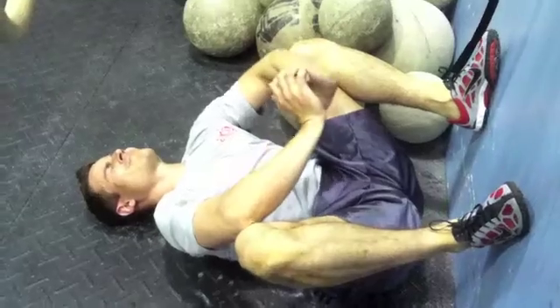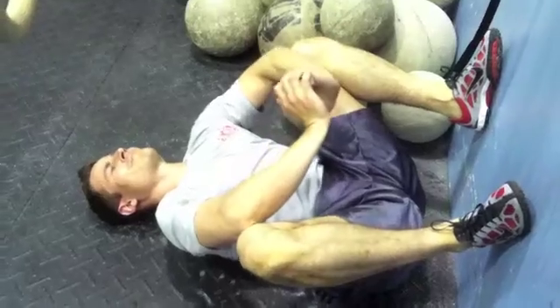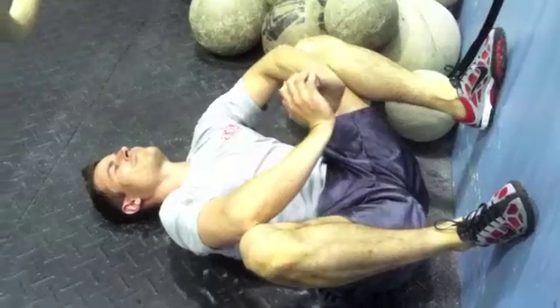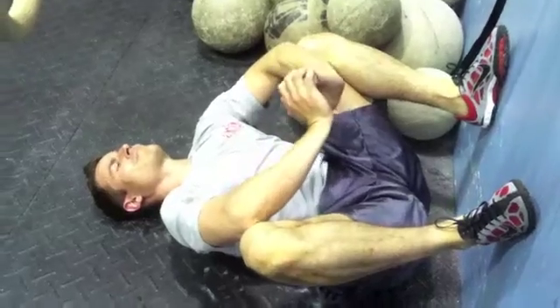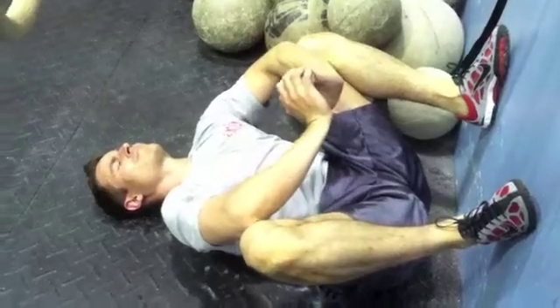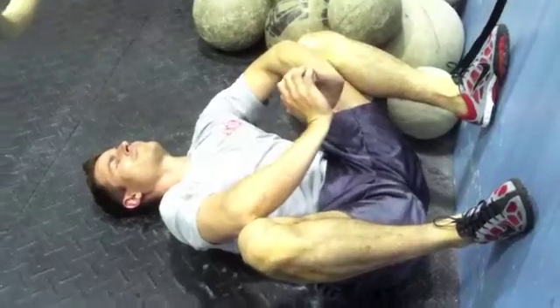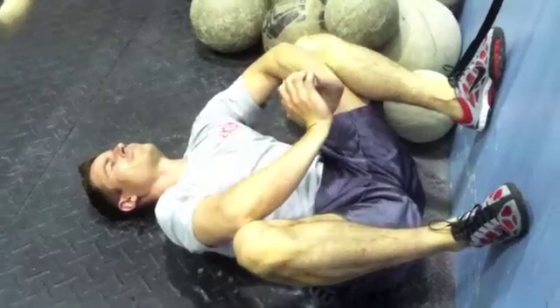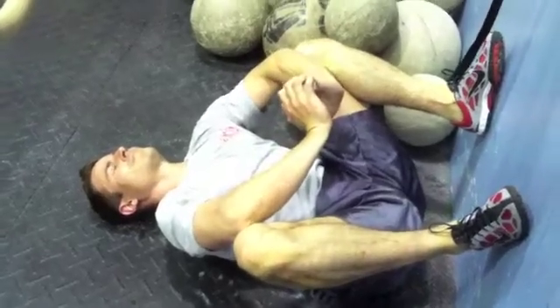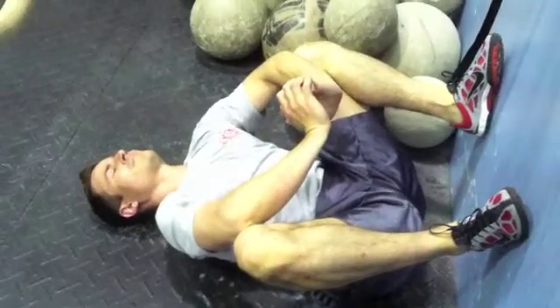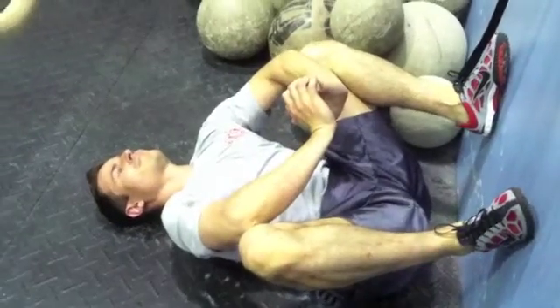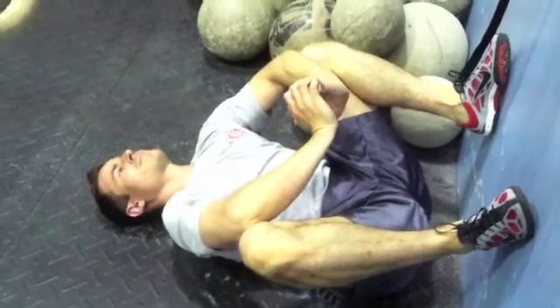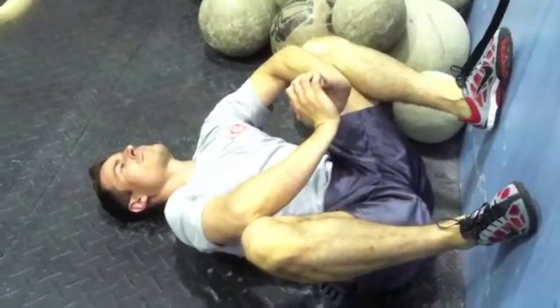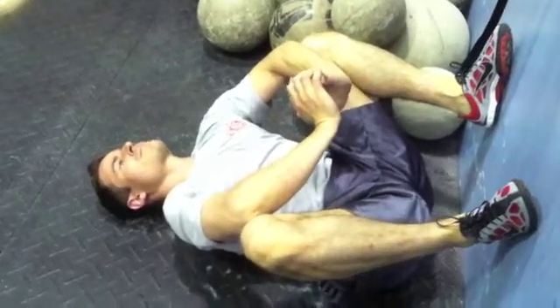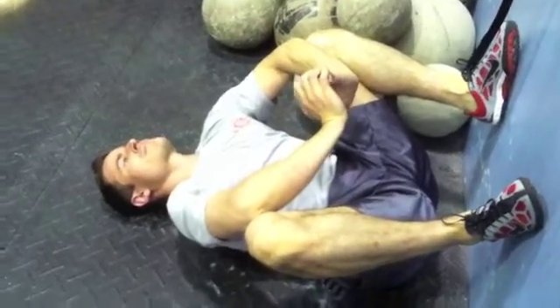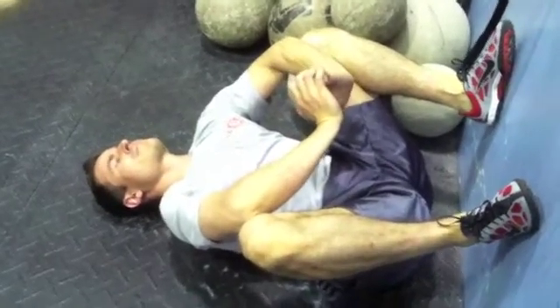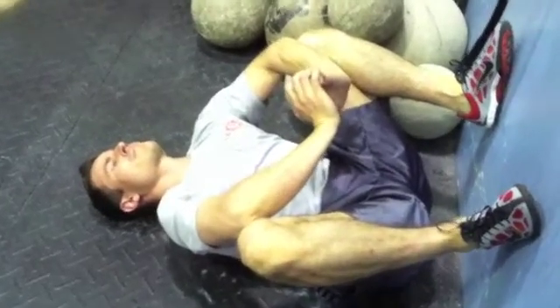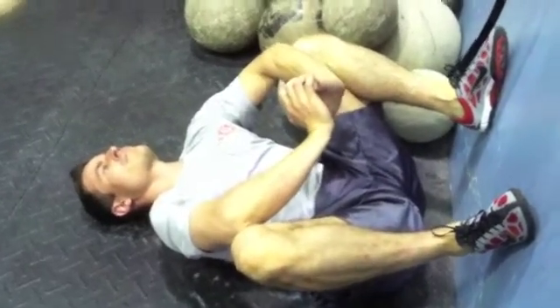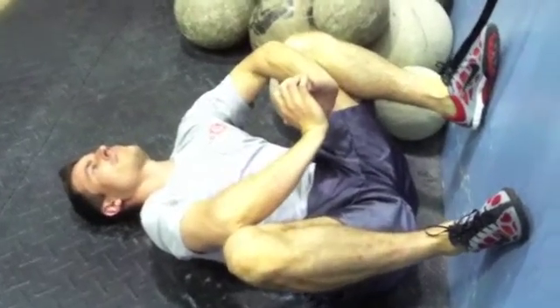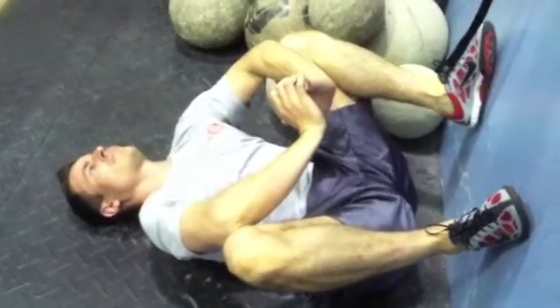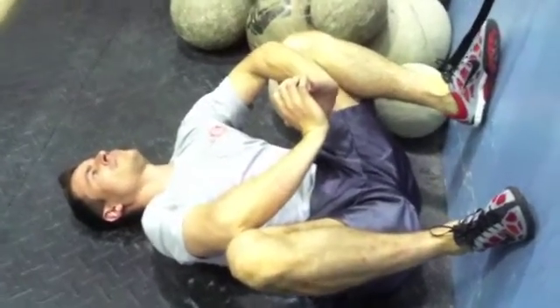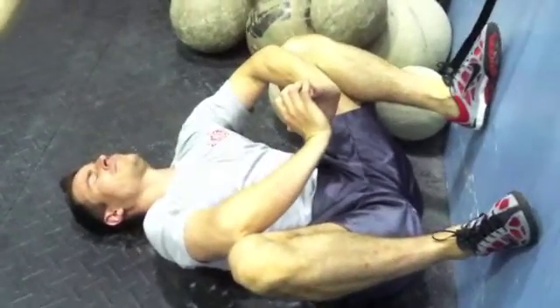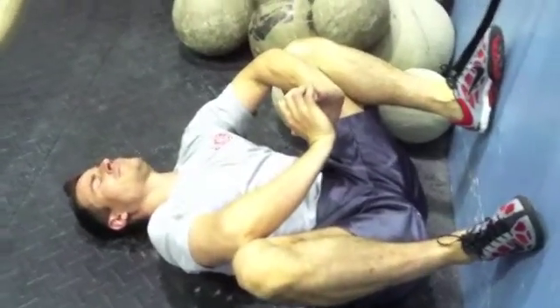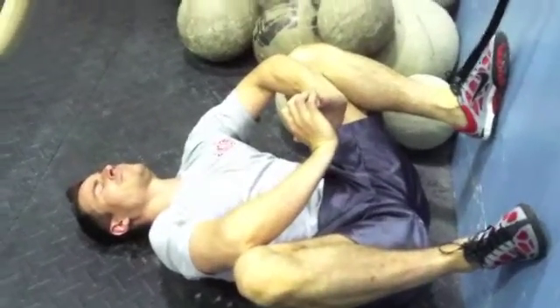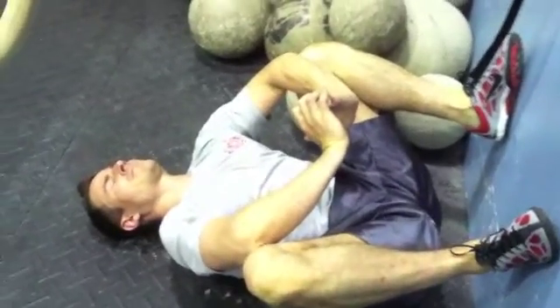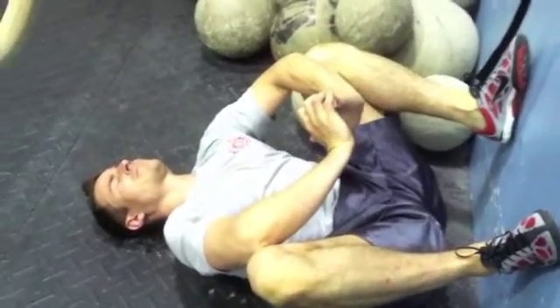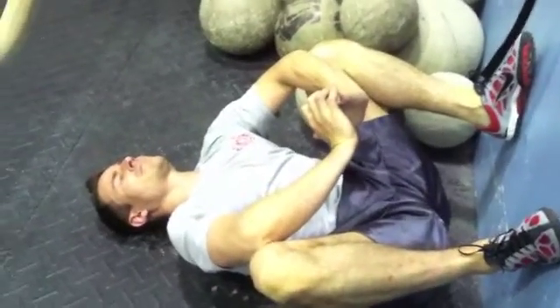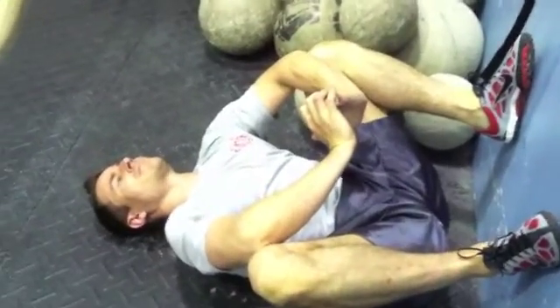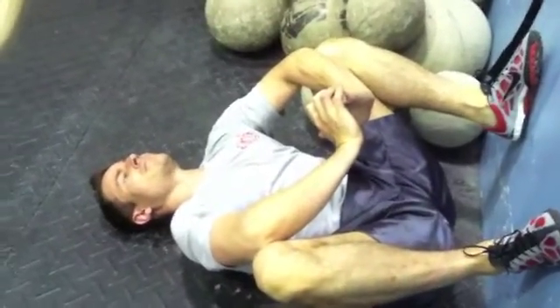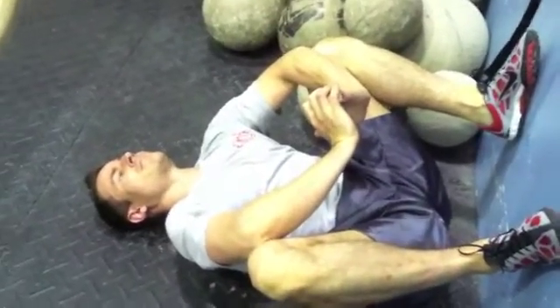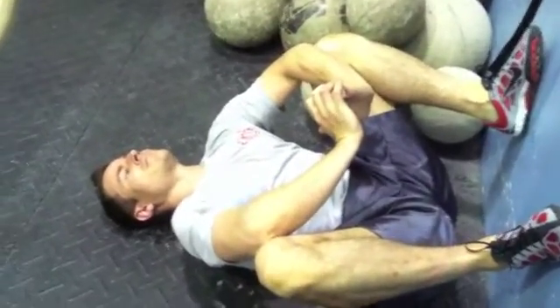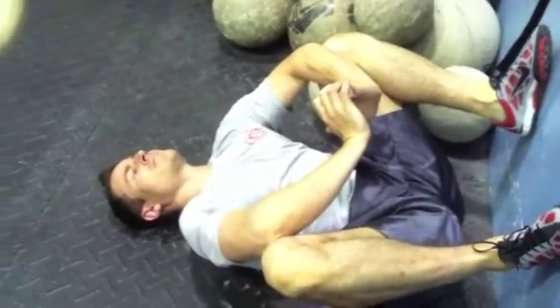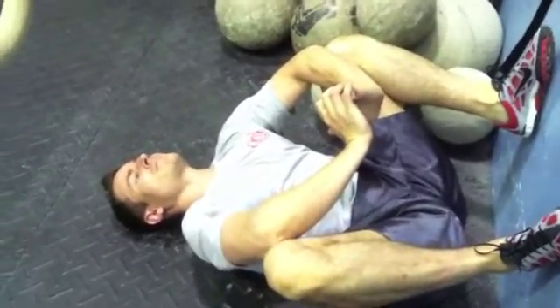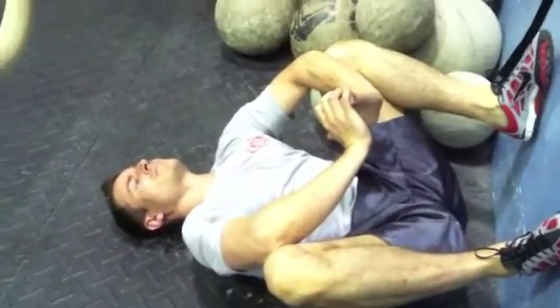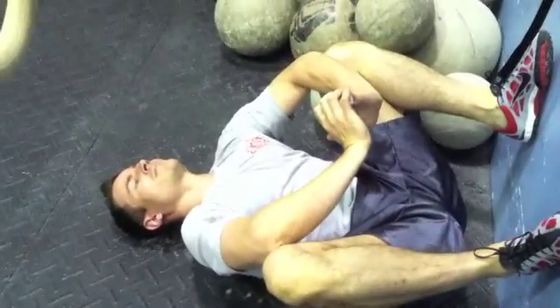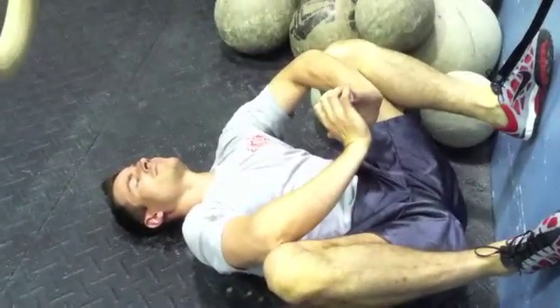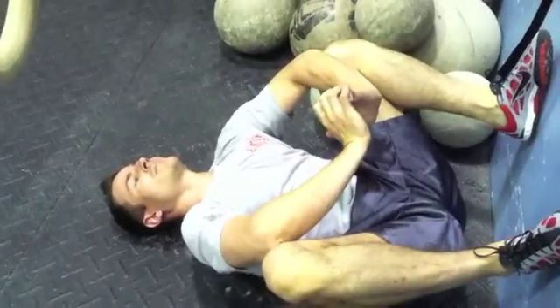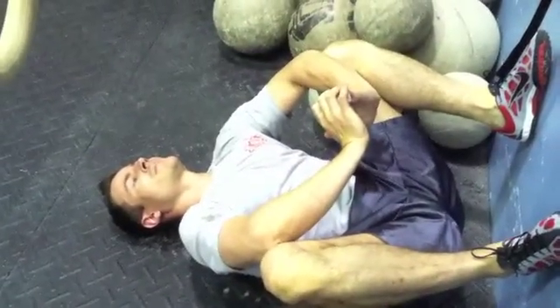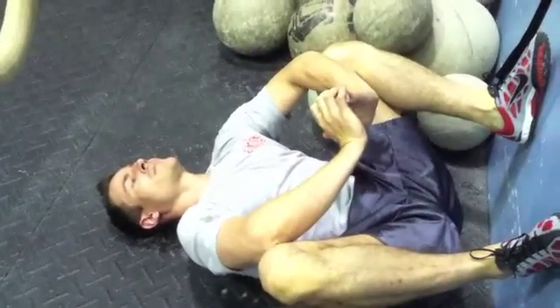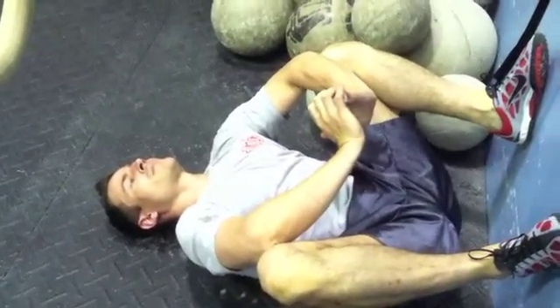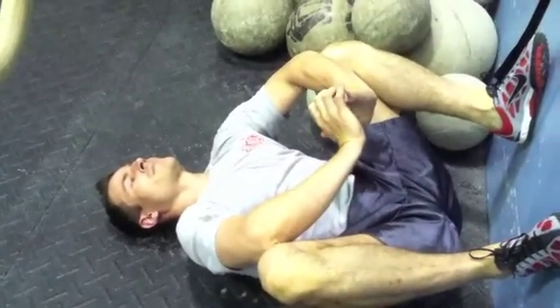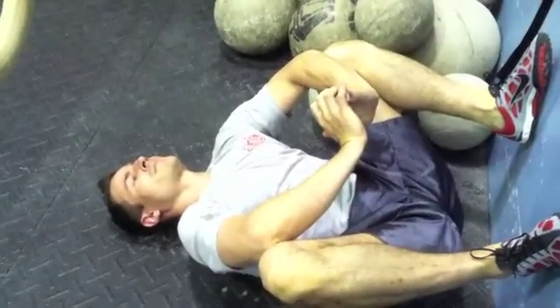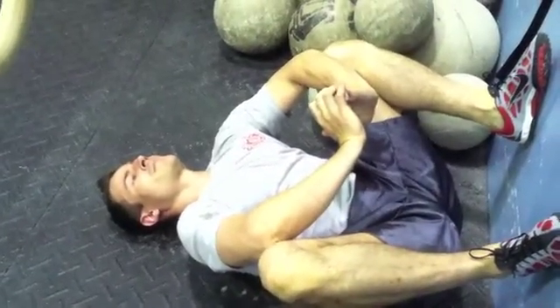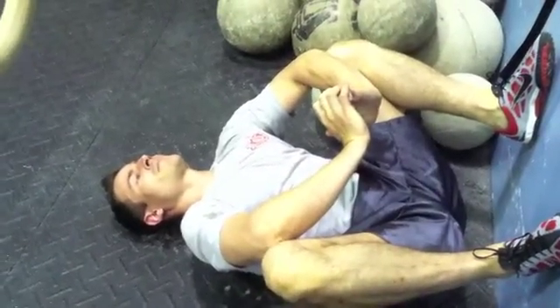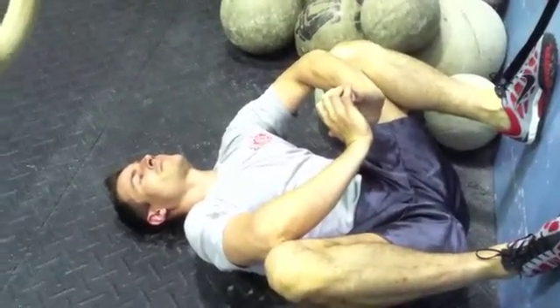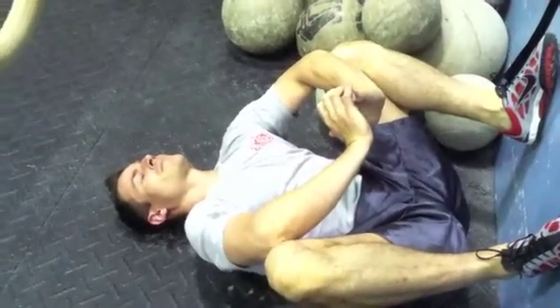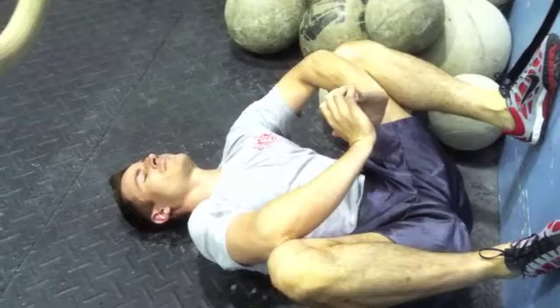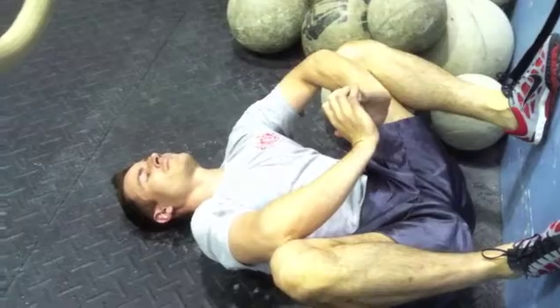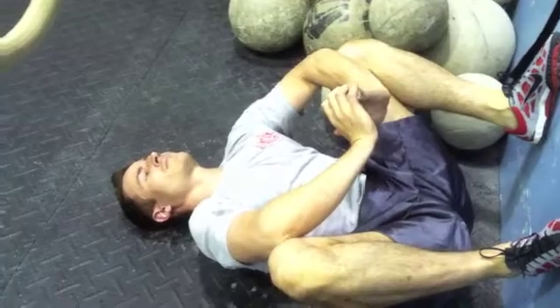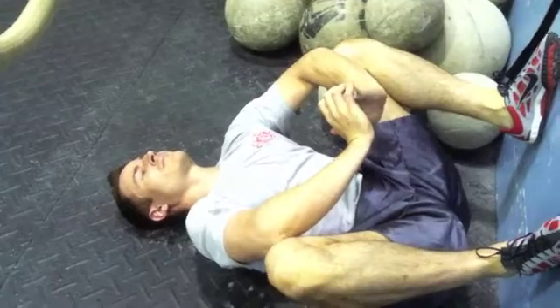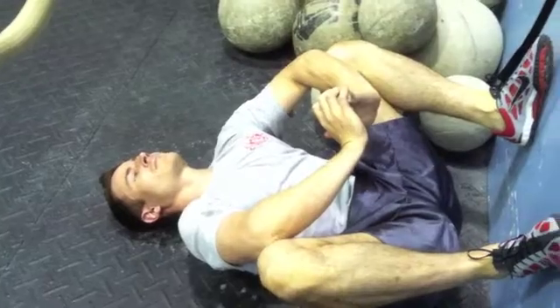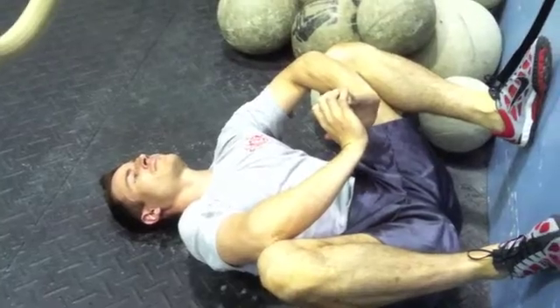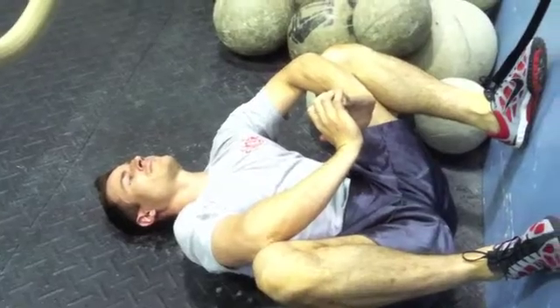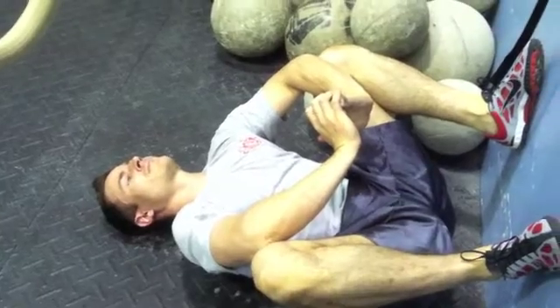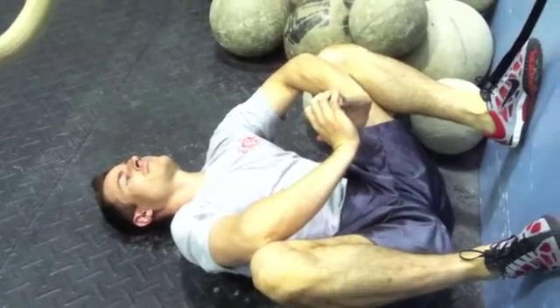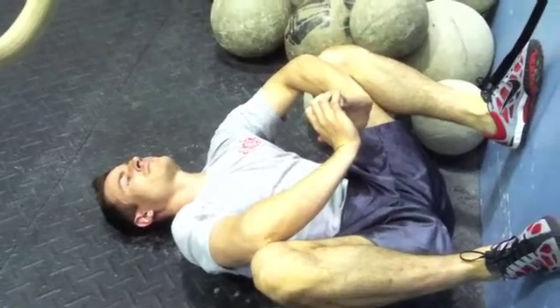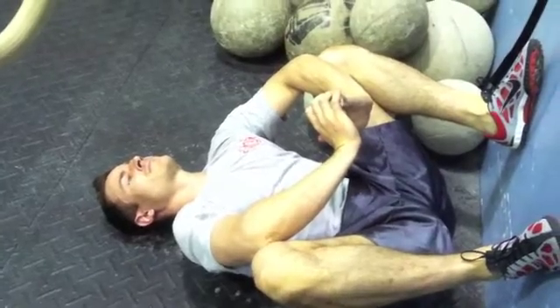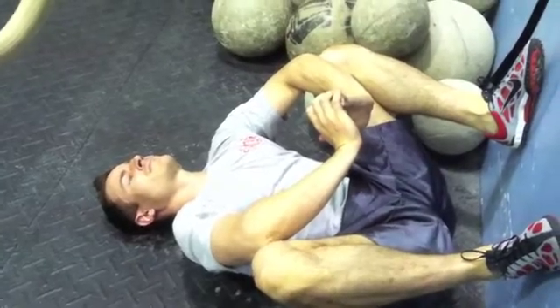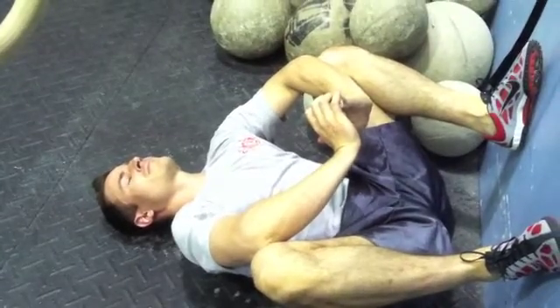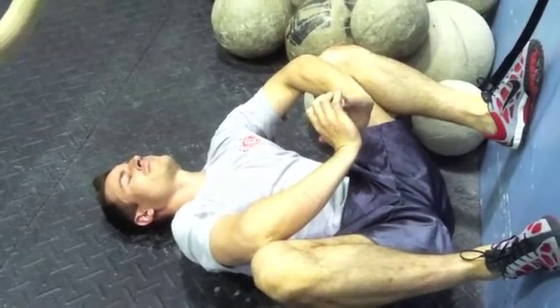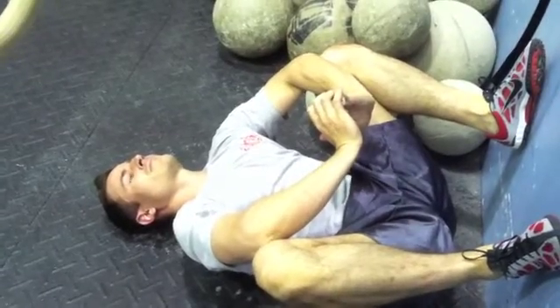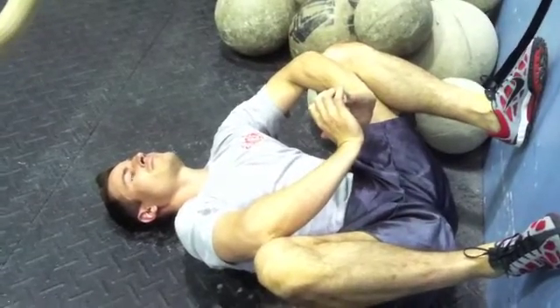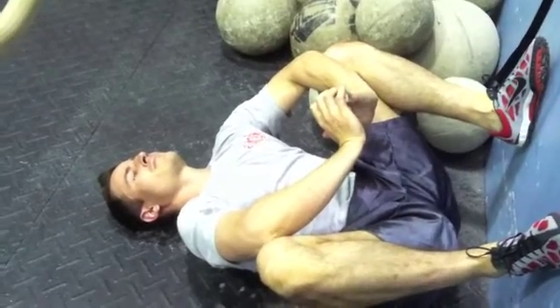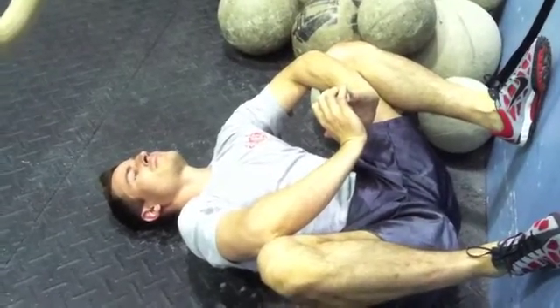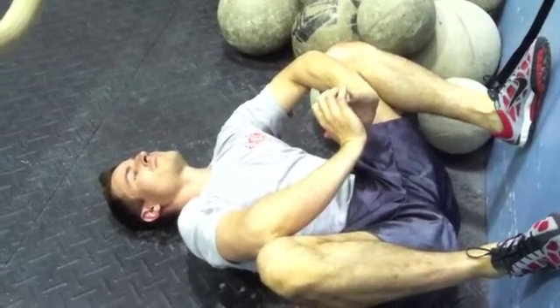You're gonna spend a minimum of five minutes tonight in this position. That should make it a lot easier for you to keep your knees open when you're in your squats tomorrow.